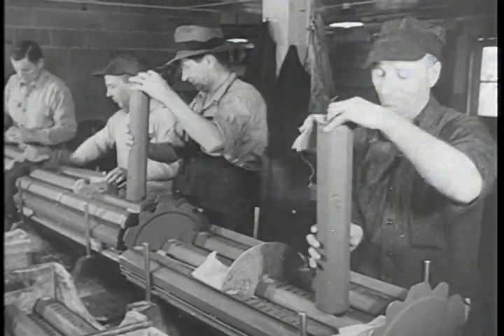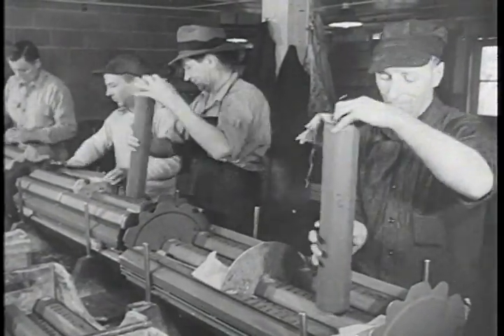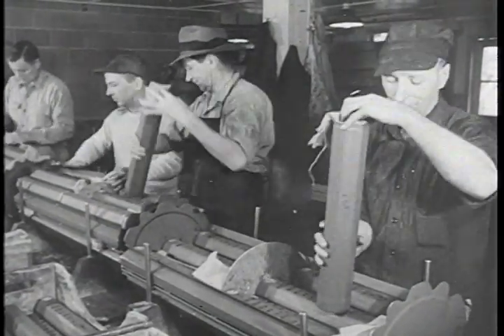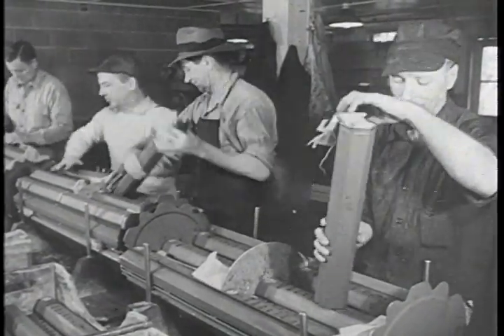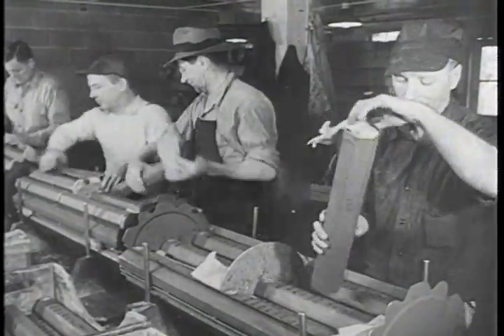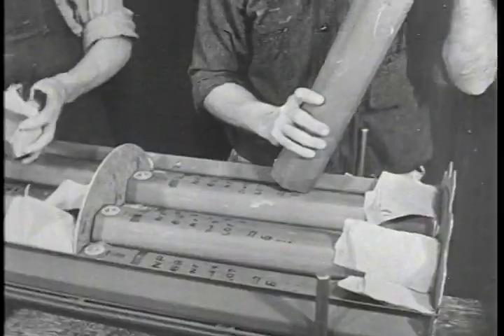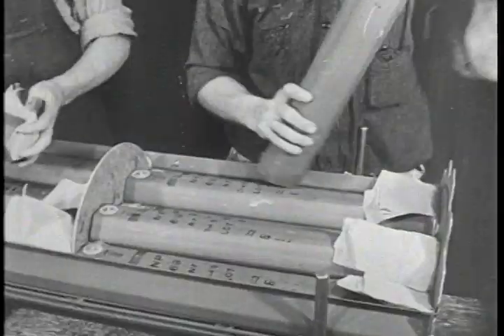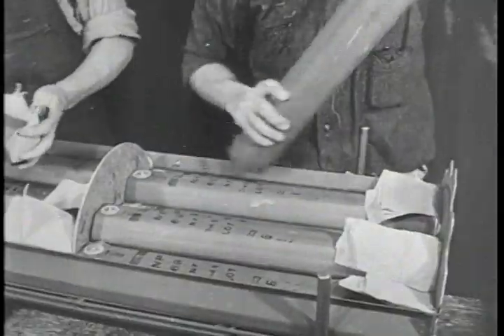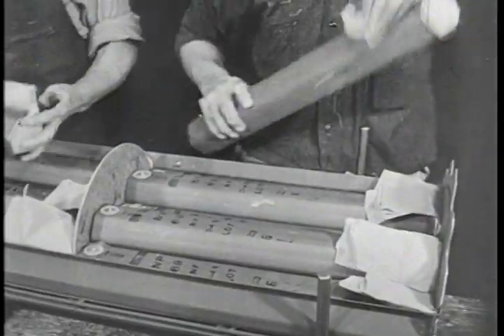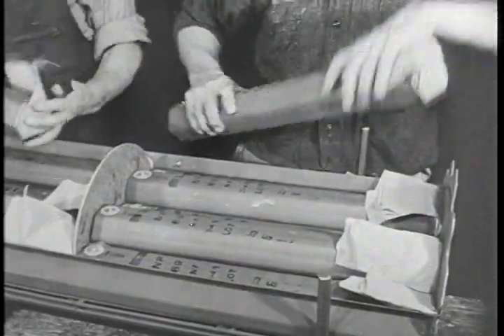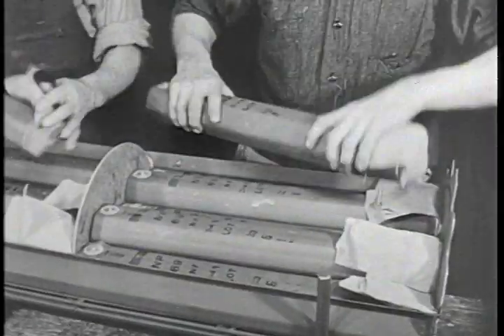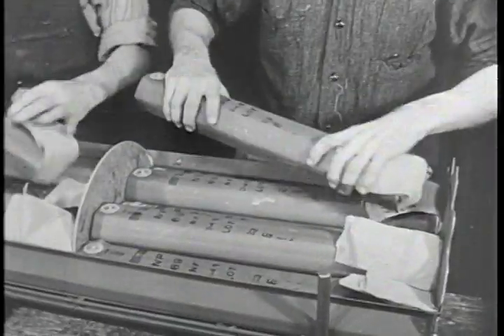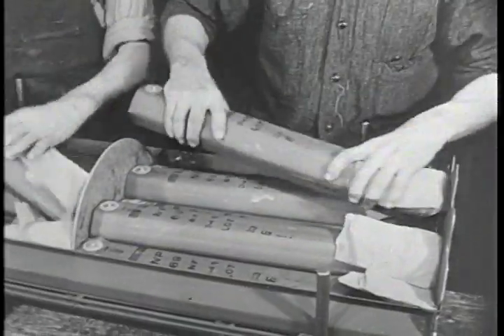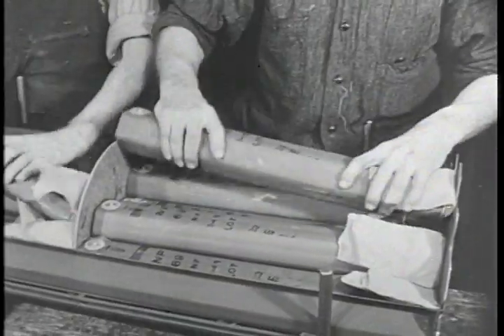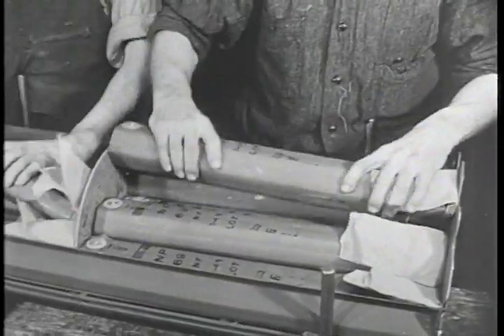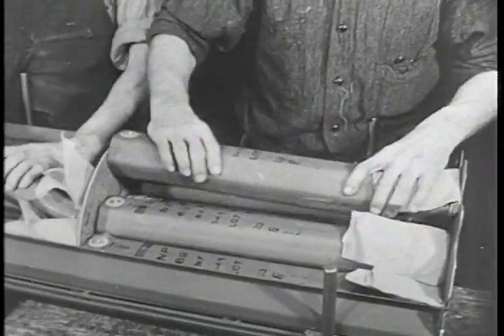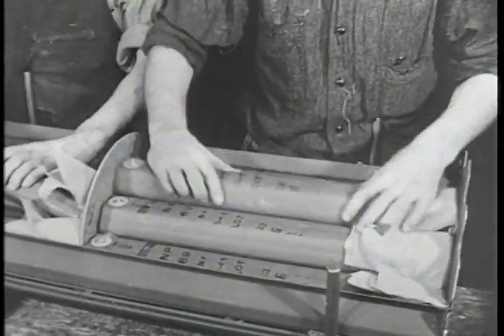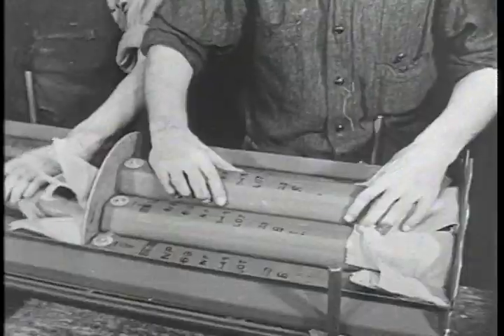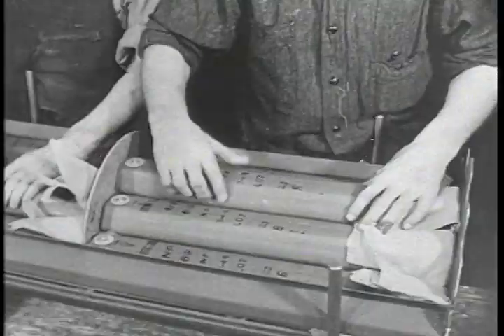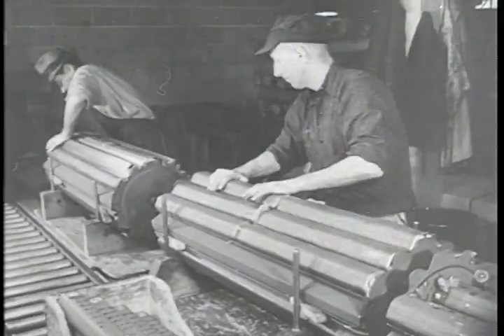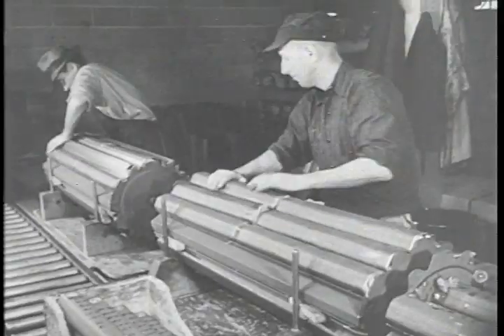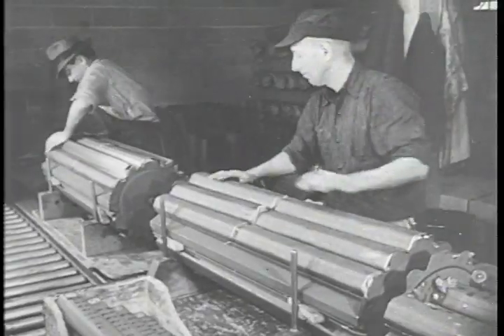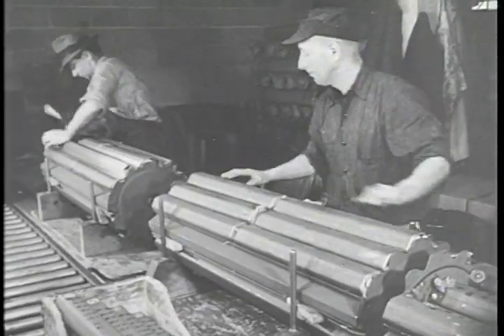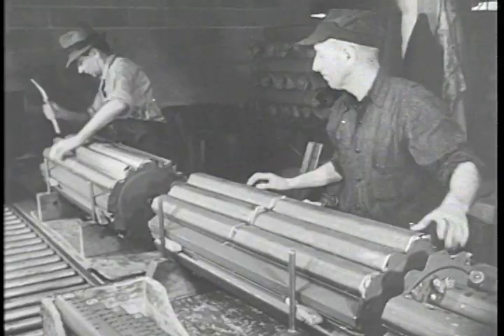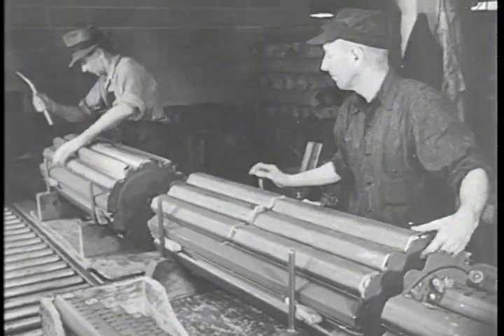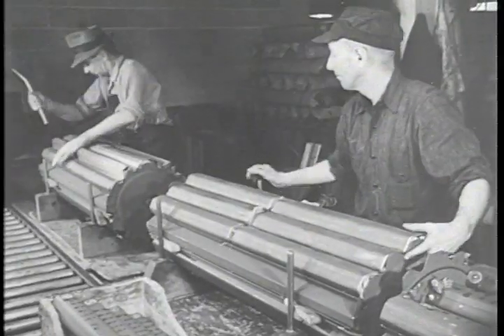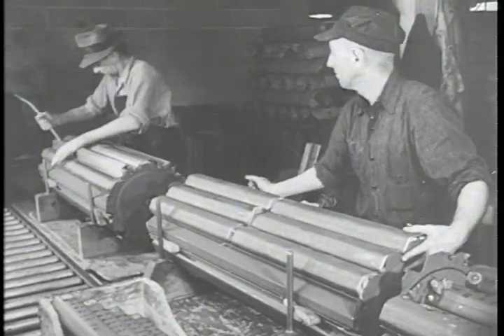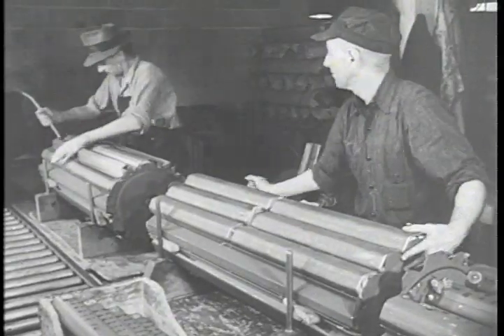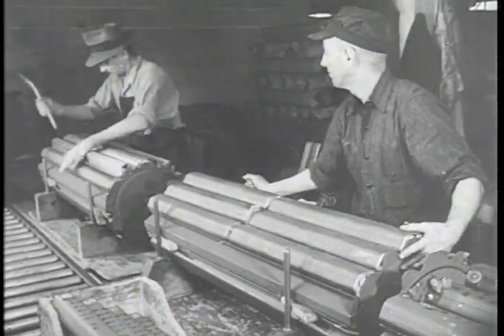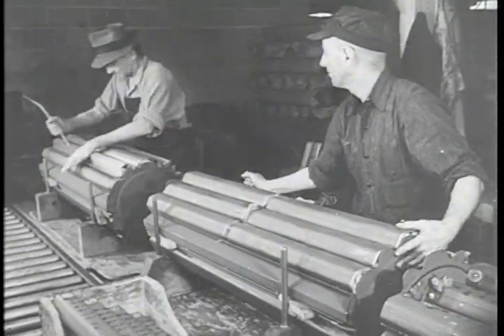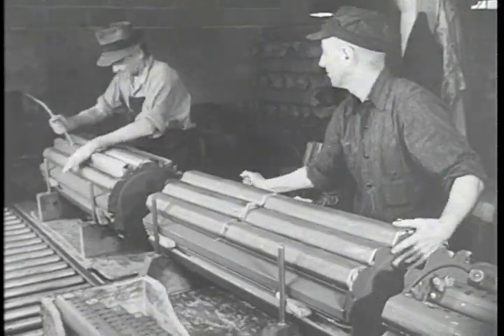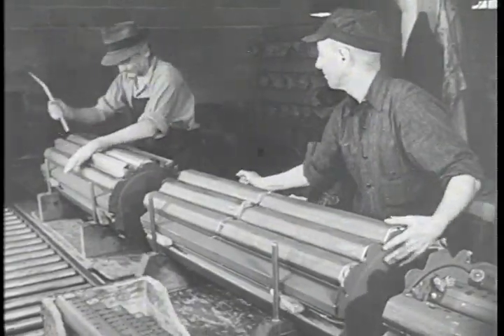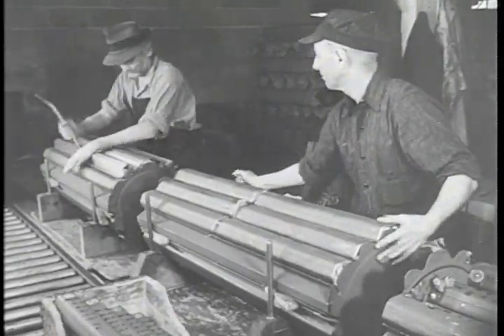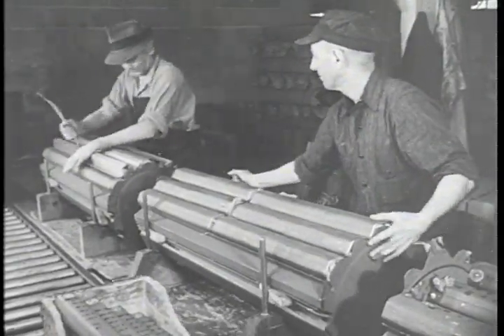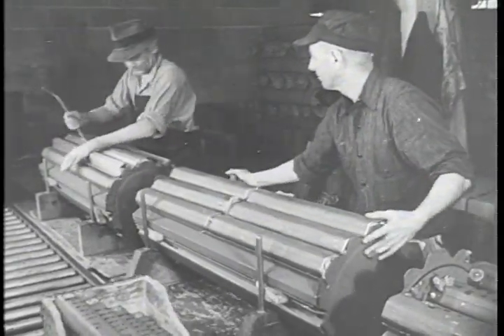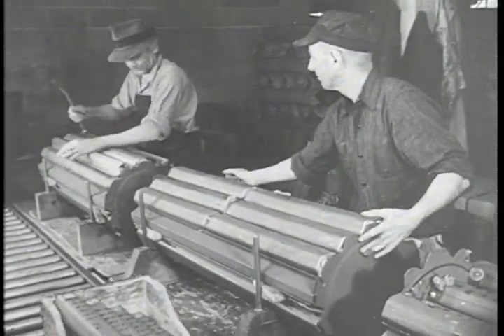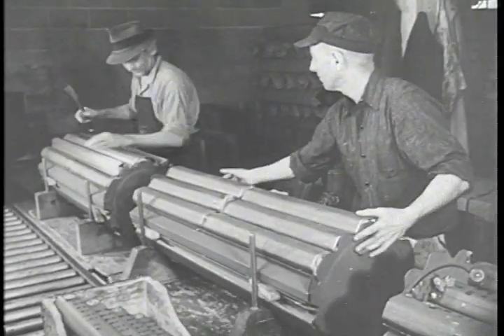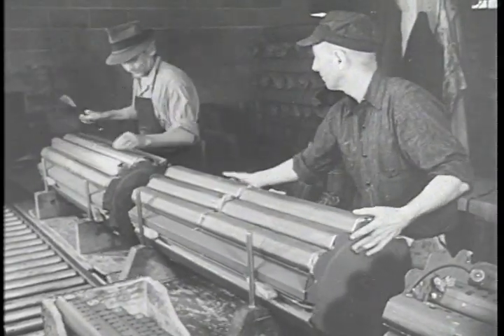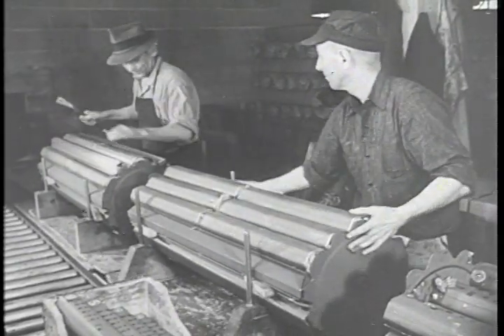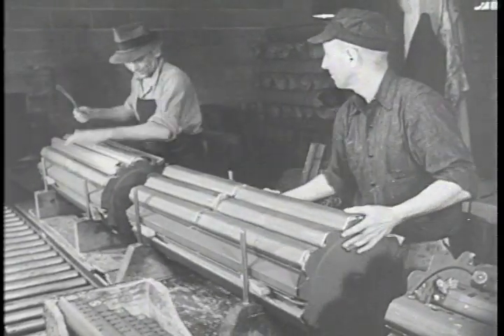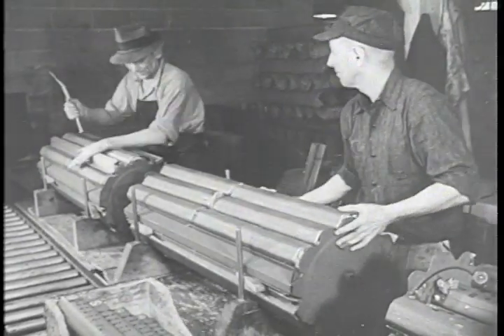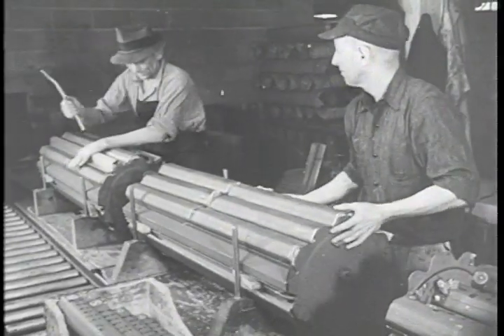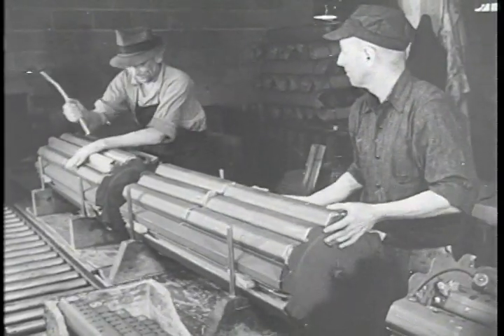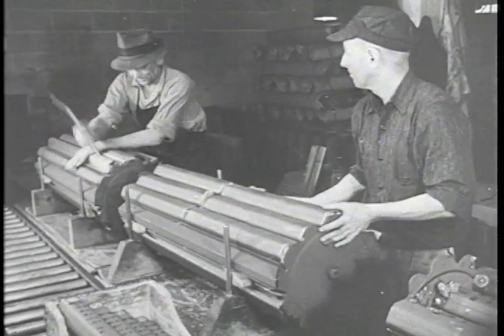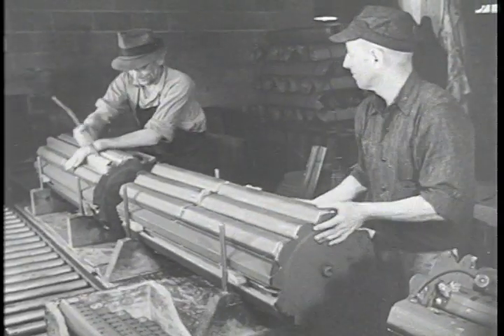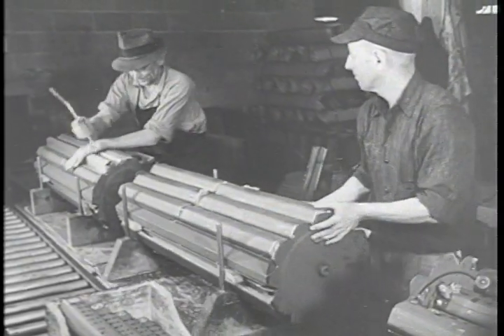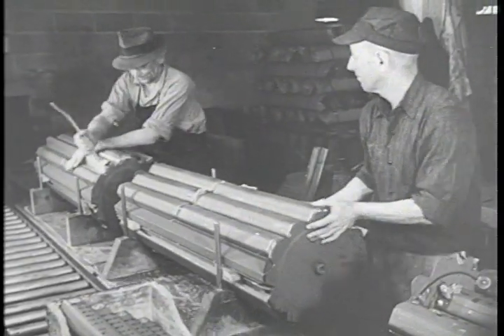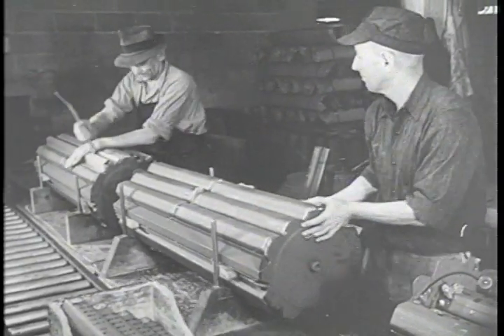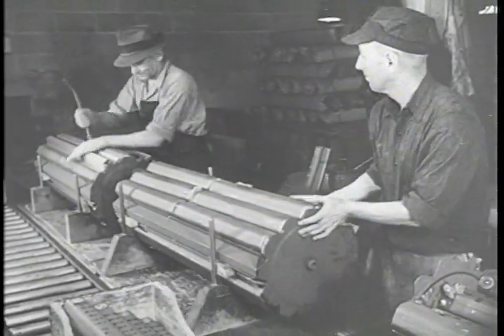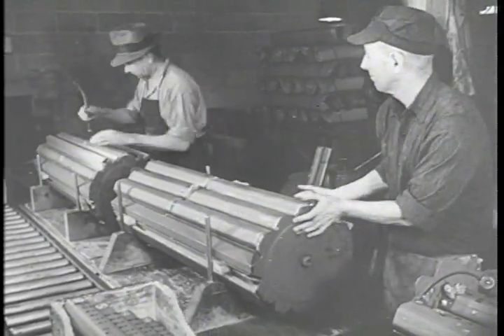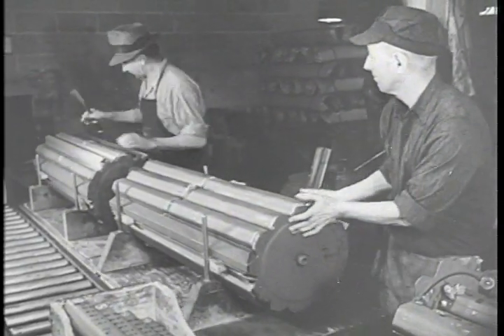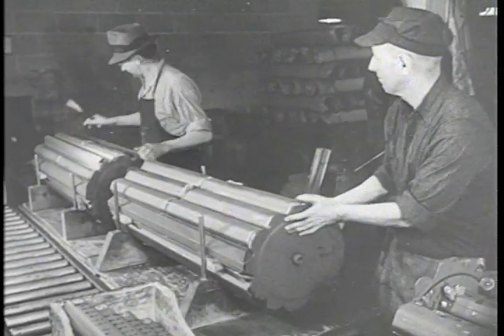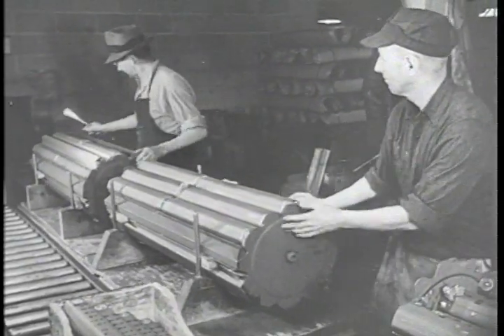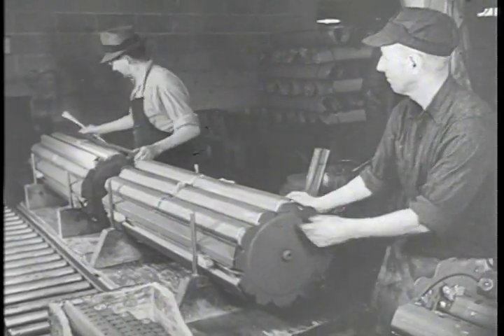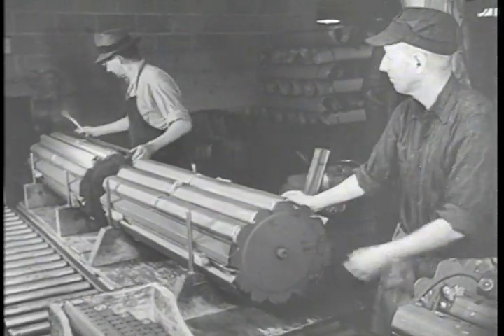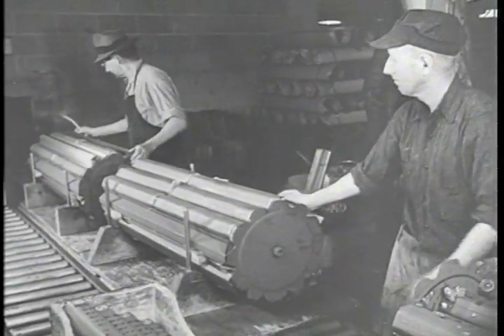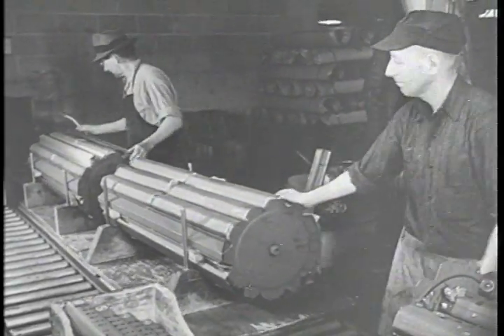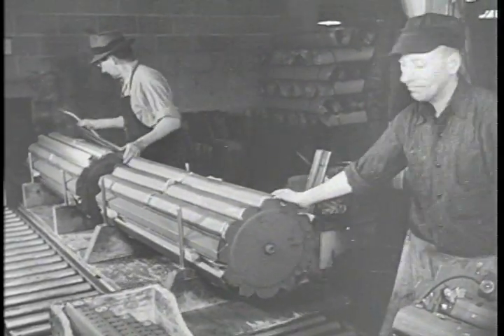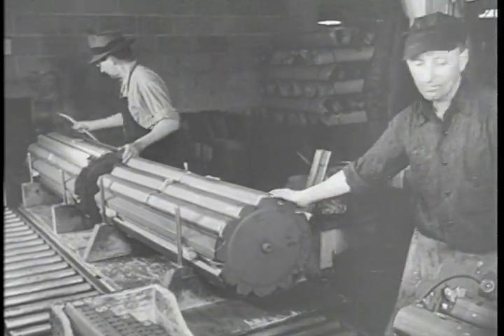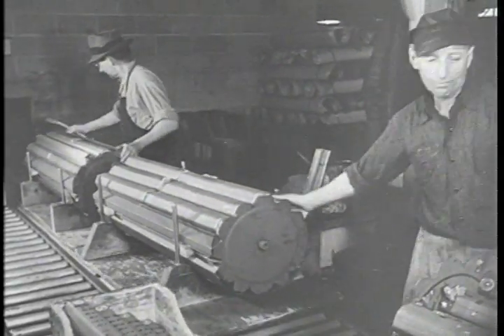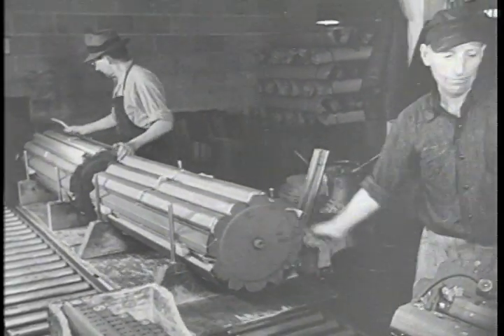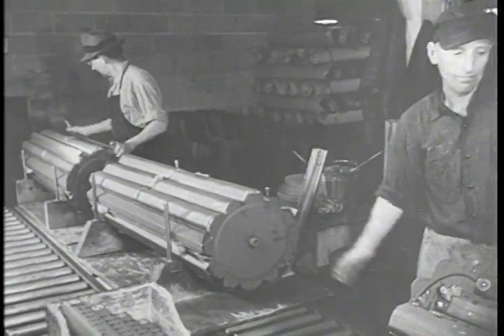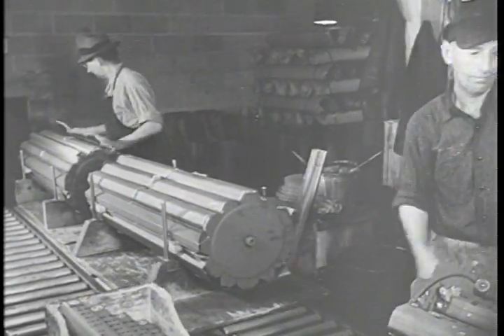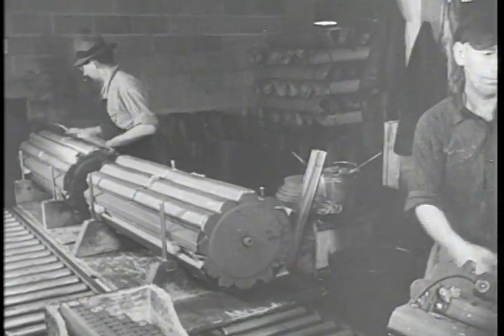On the assembly line at Mays Landing, New Jersey, the bombs are secured inside the cylindrical halves of the cluster wall.